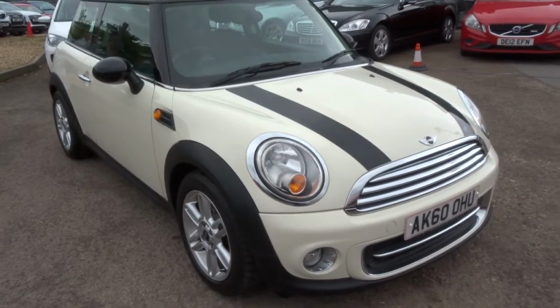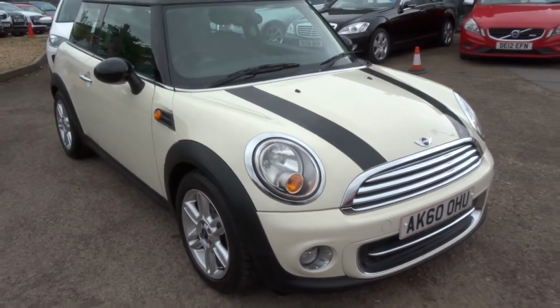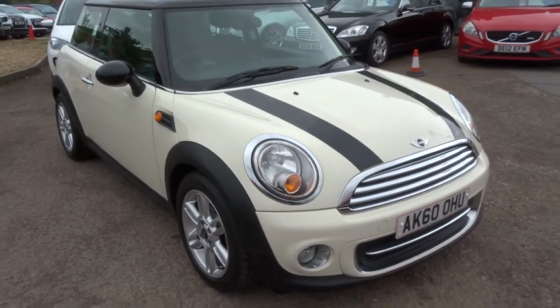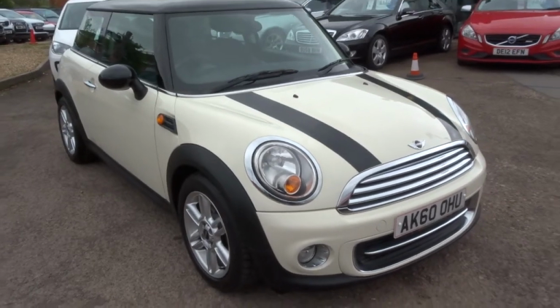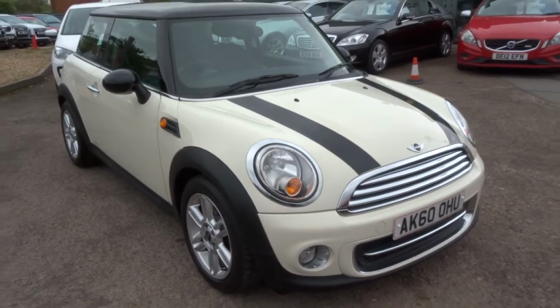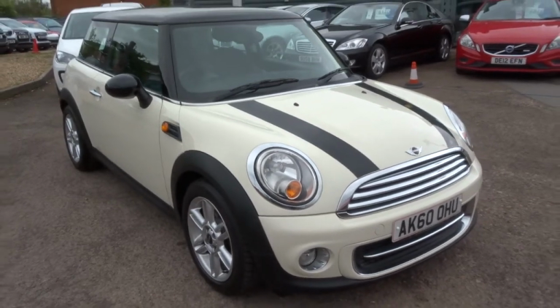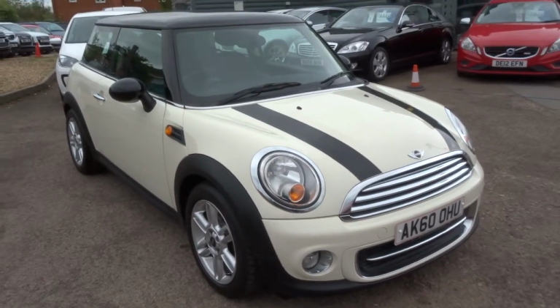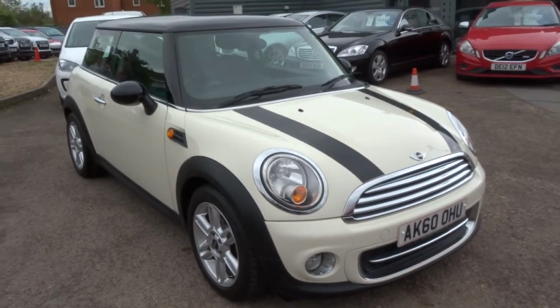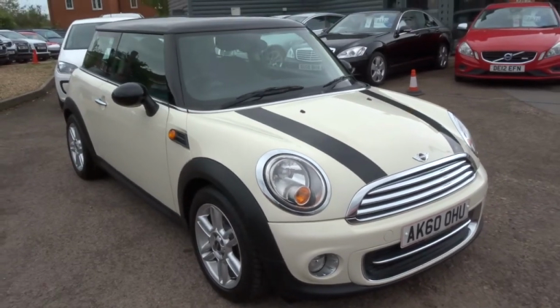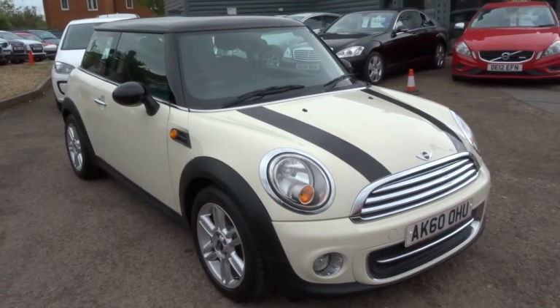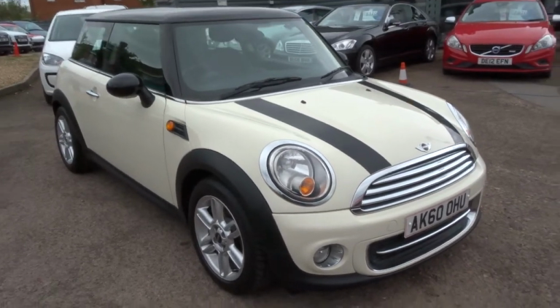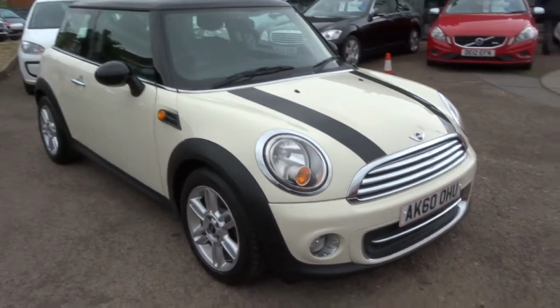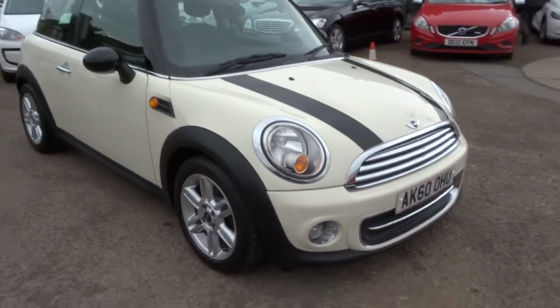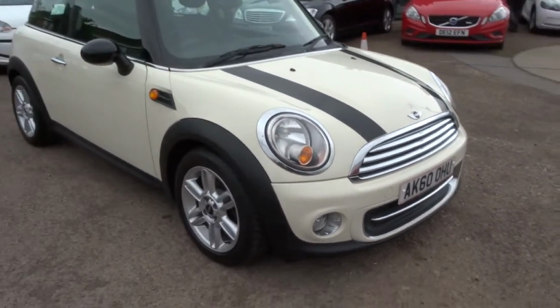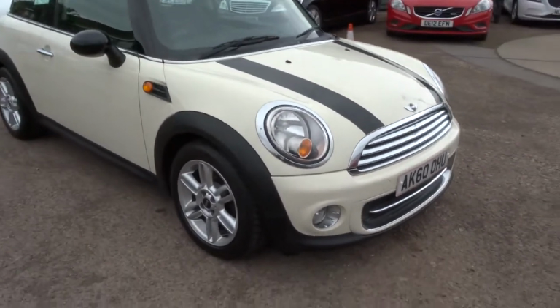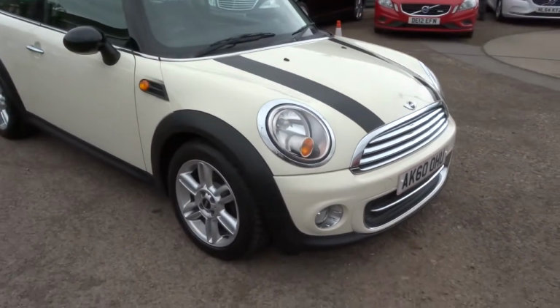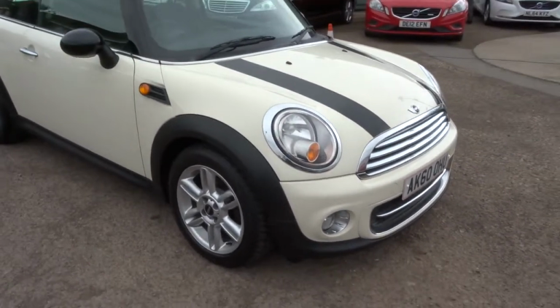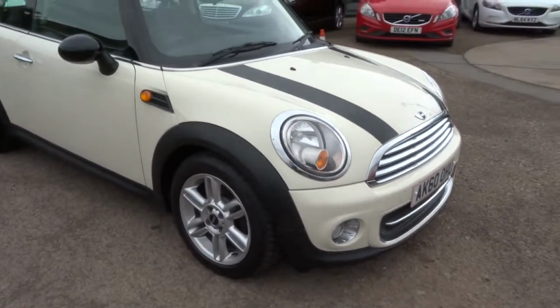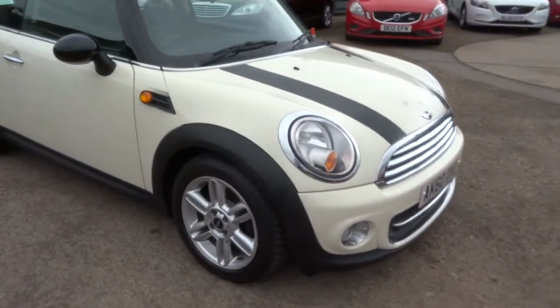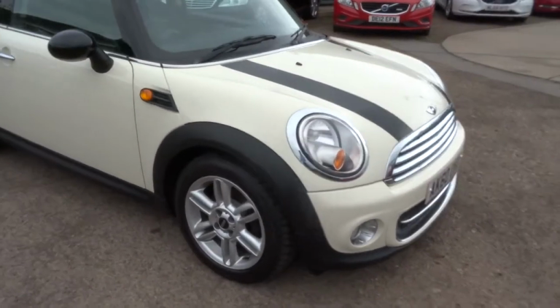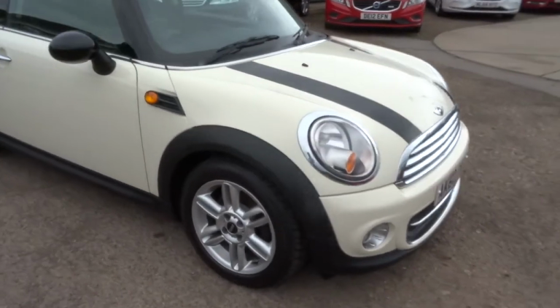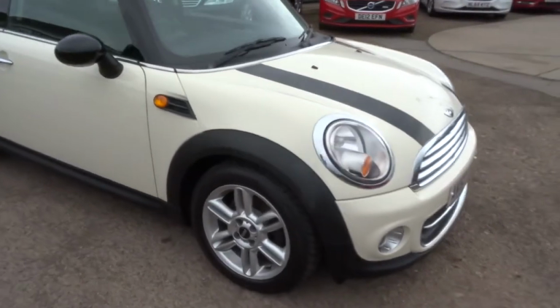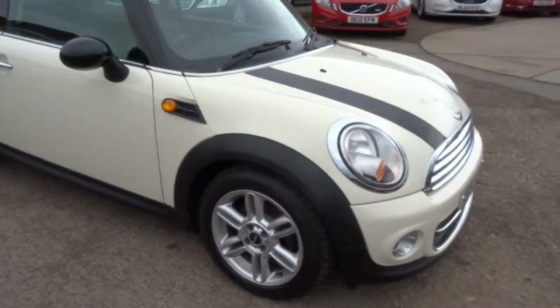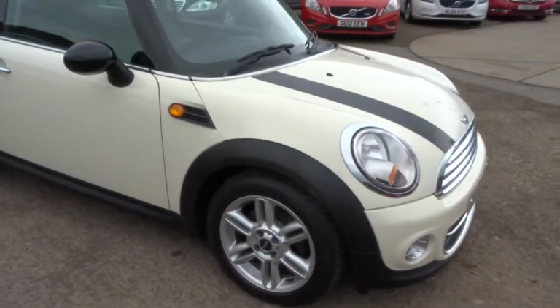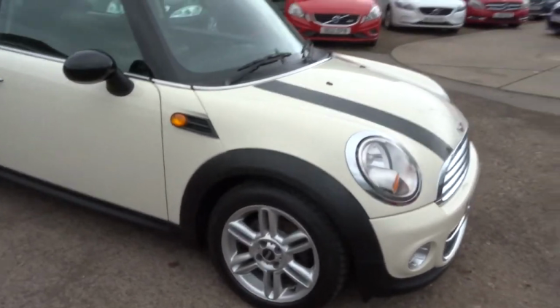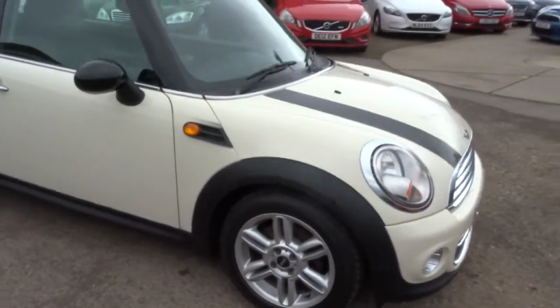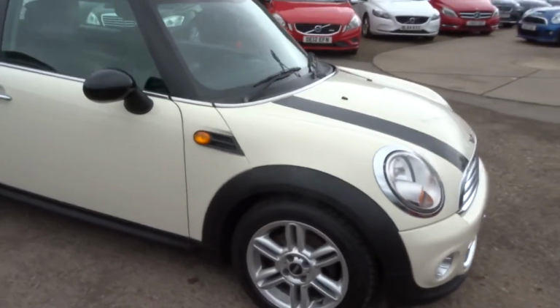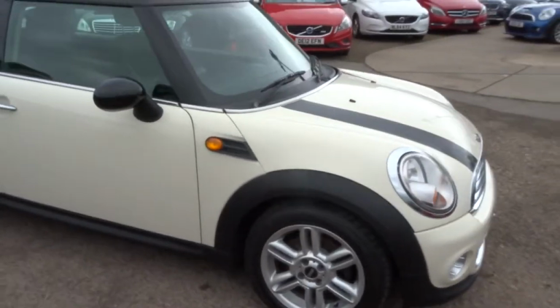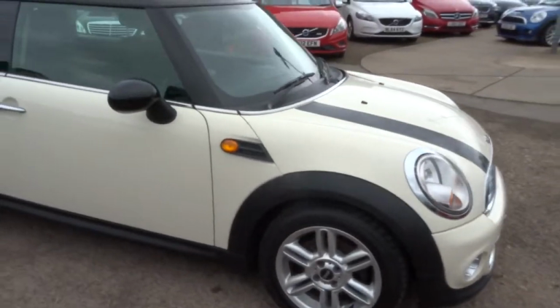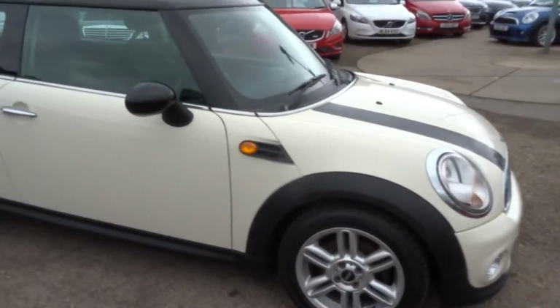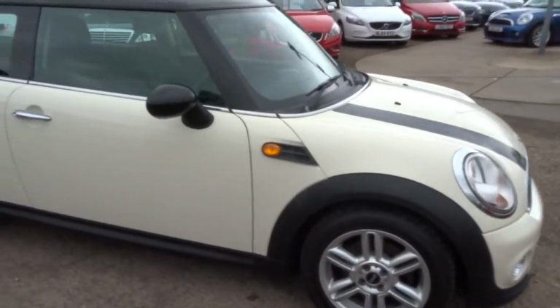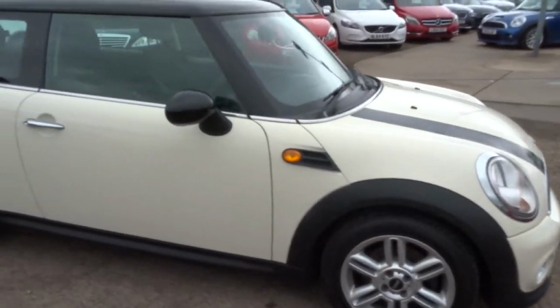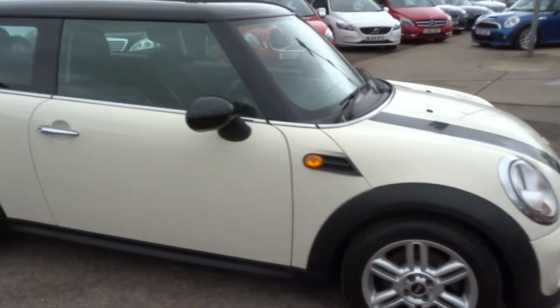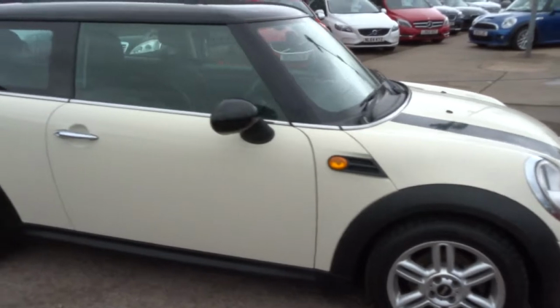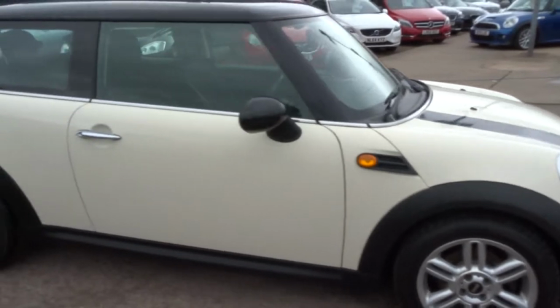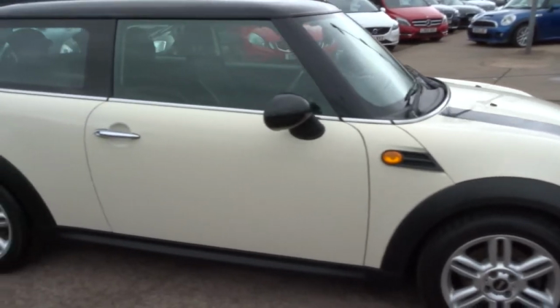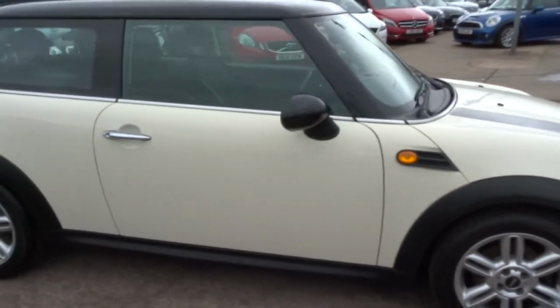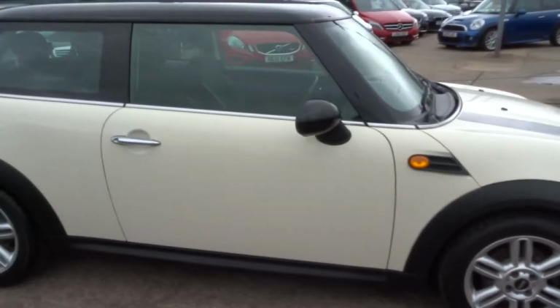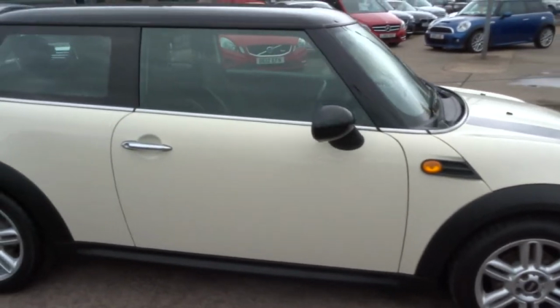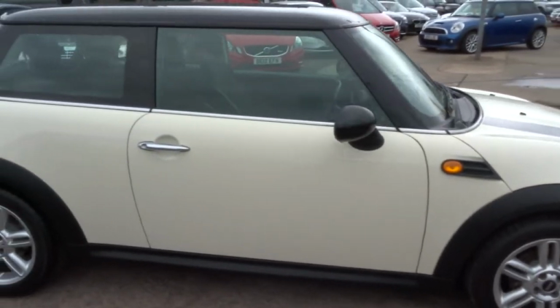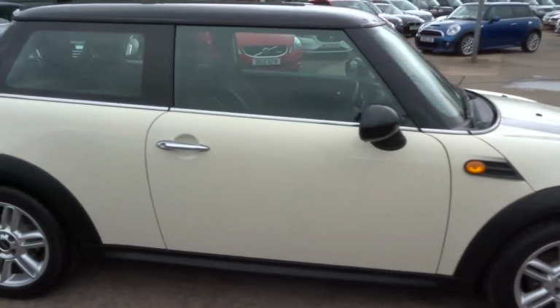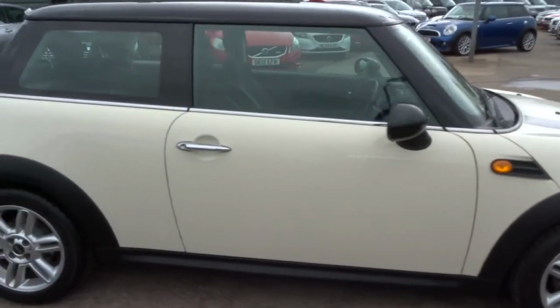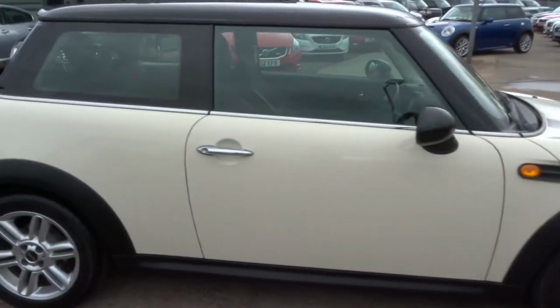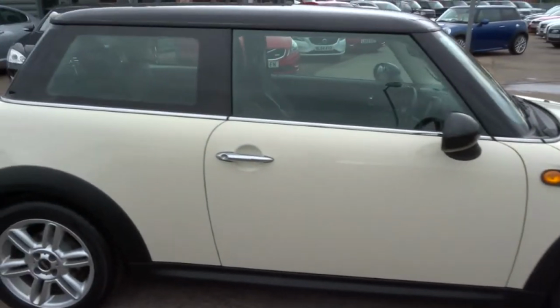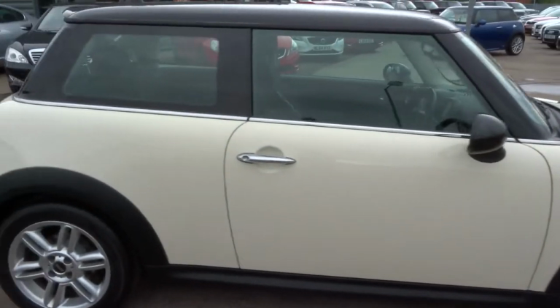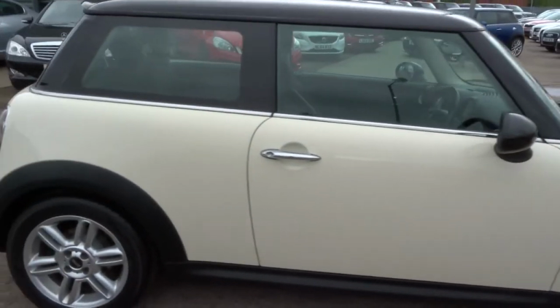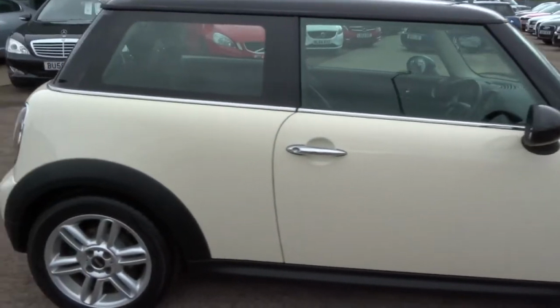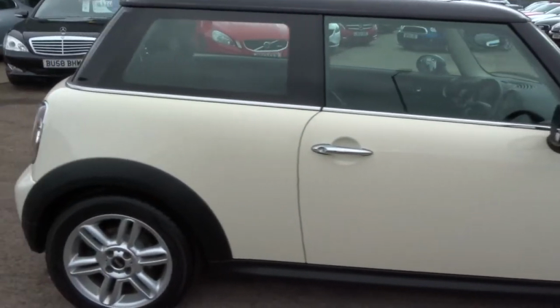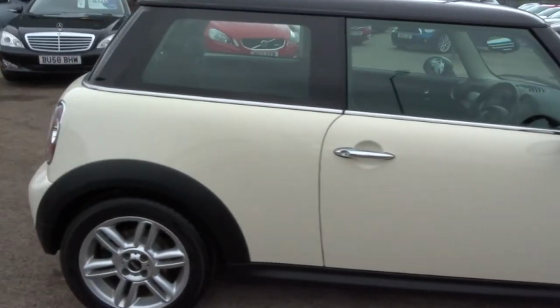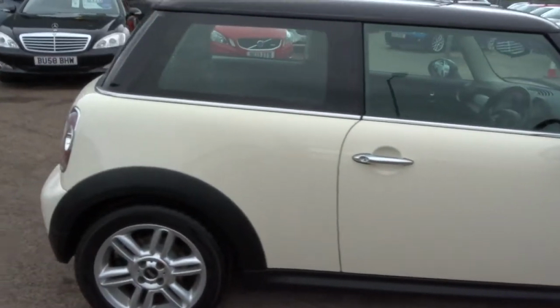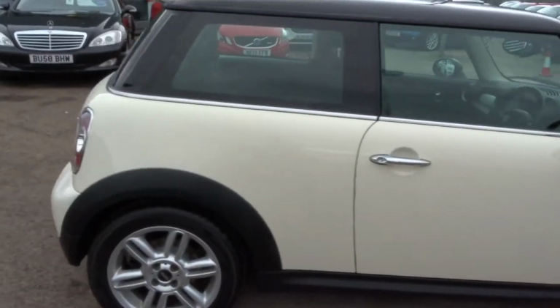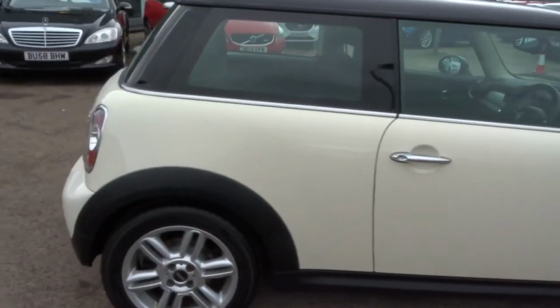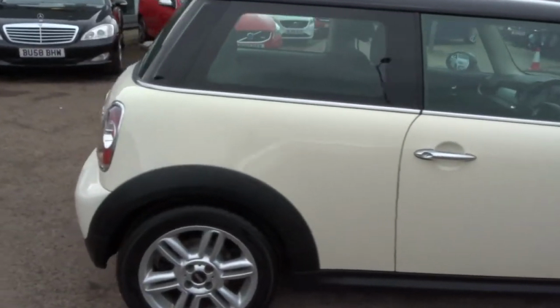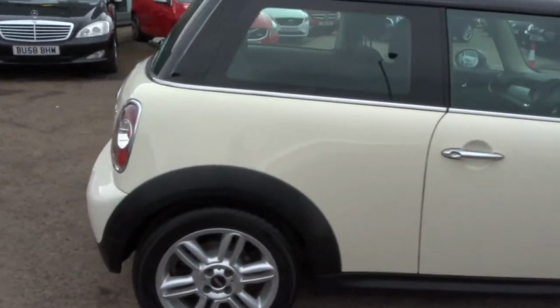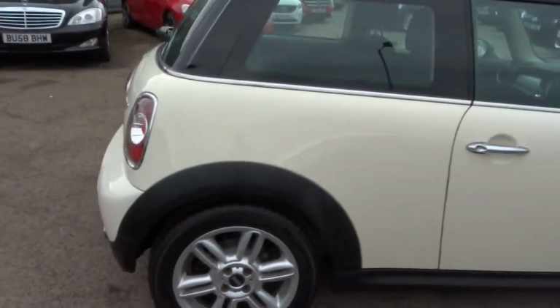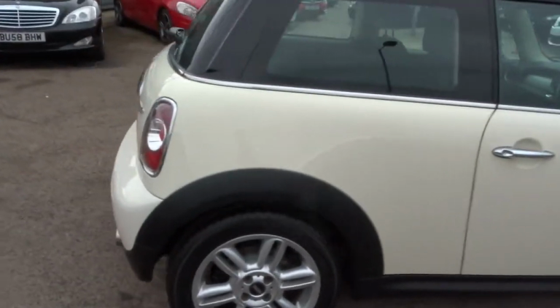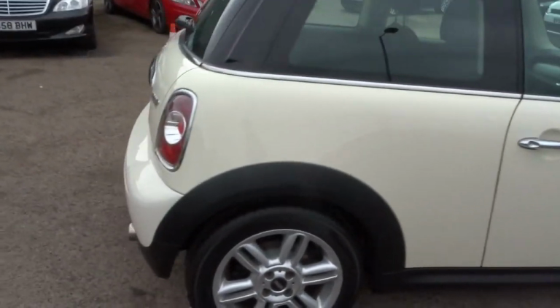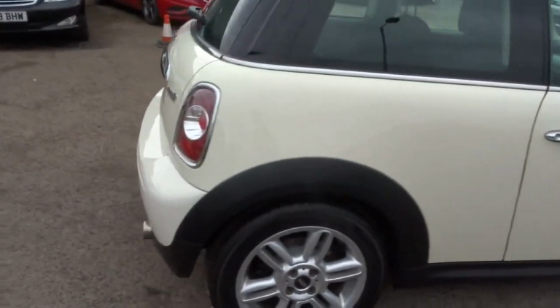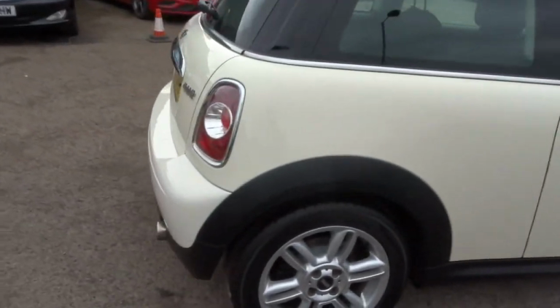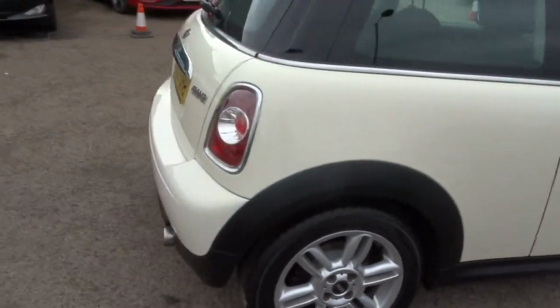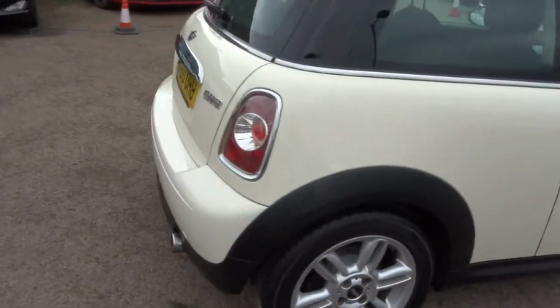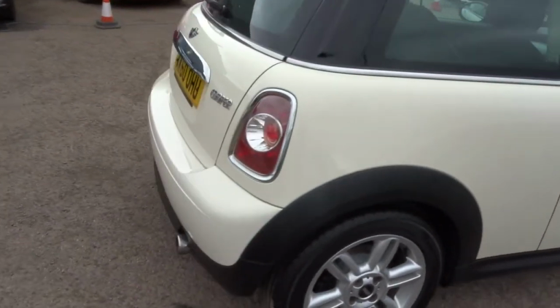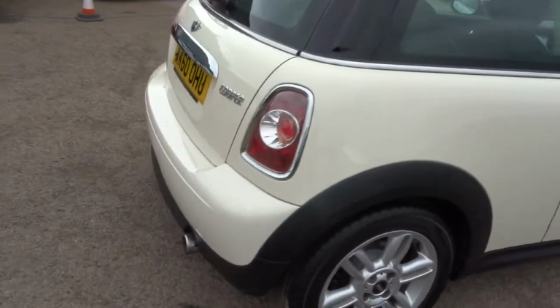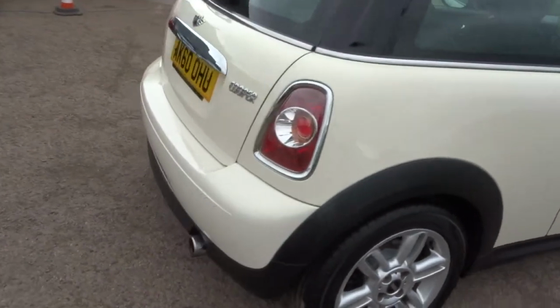Welcome to Control Car, my name's Tom. Here we have a beautiful Mini Cooper — I'll give you a walk around the car and show you a few of the features and the general condition.